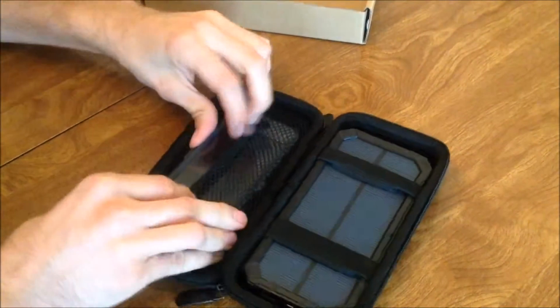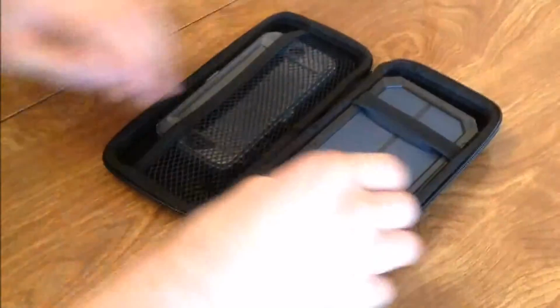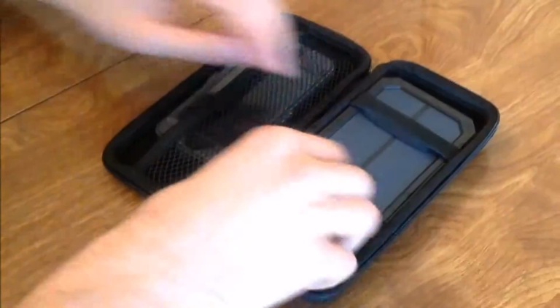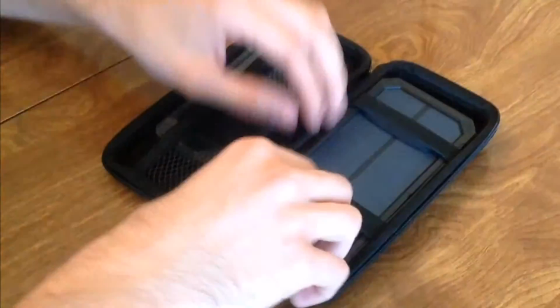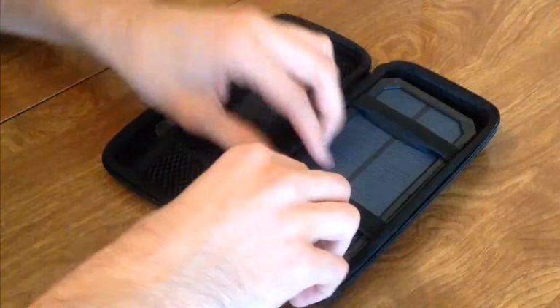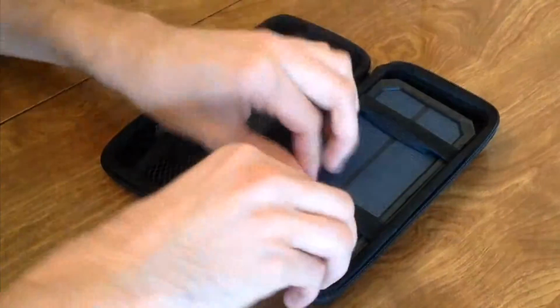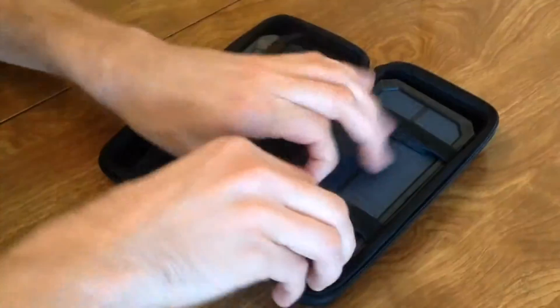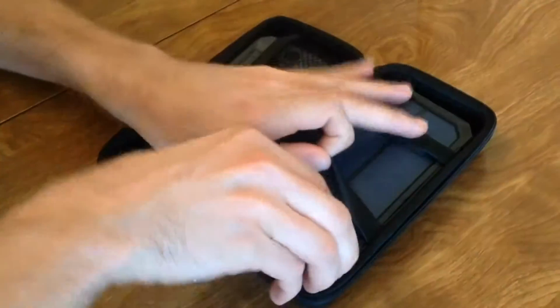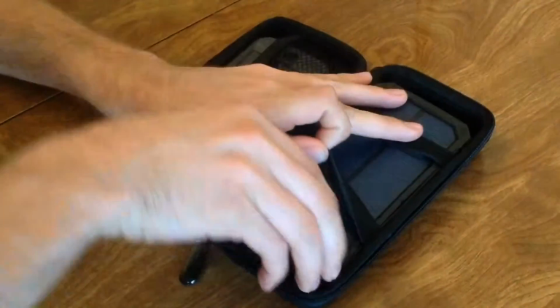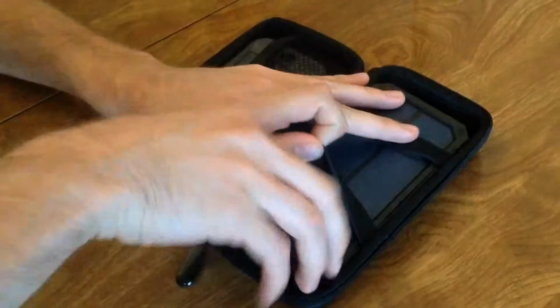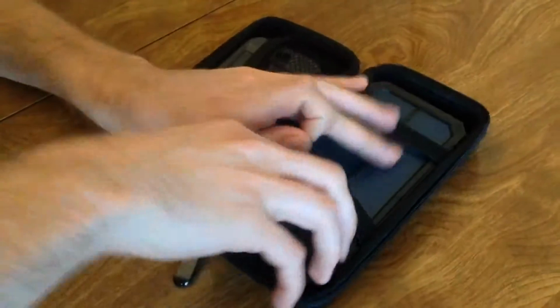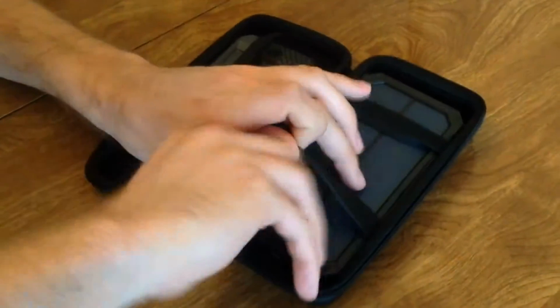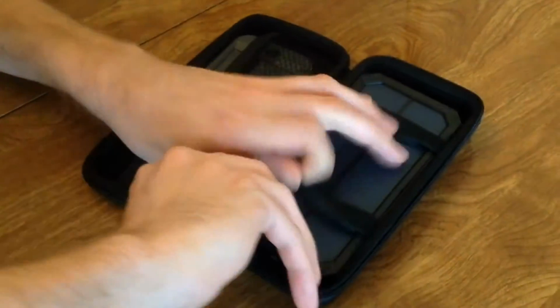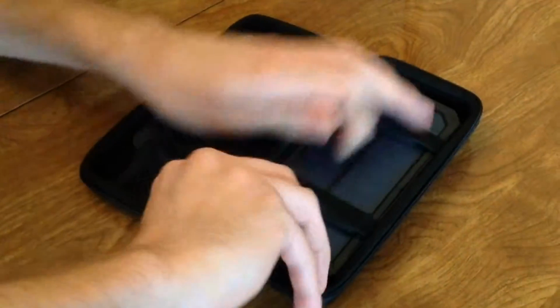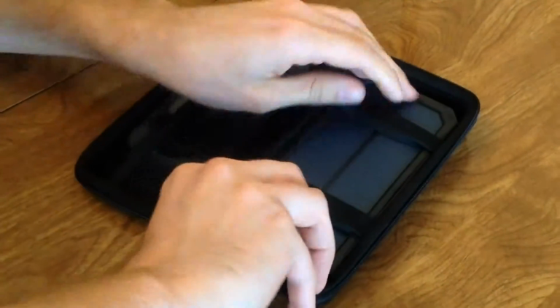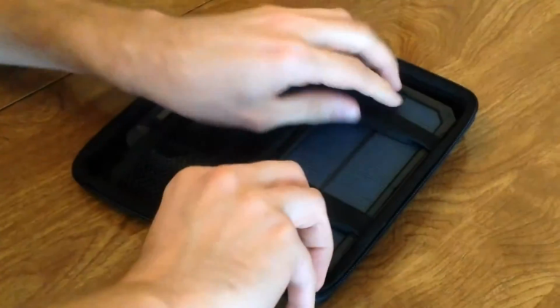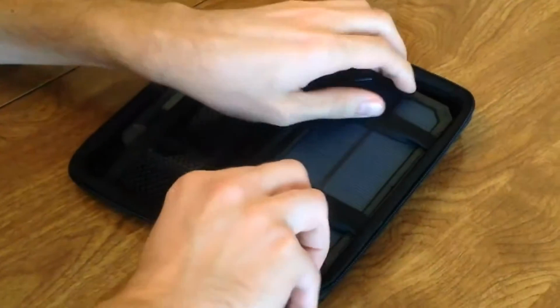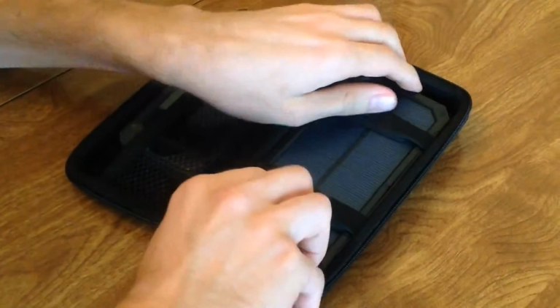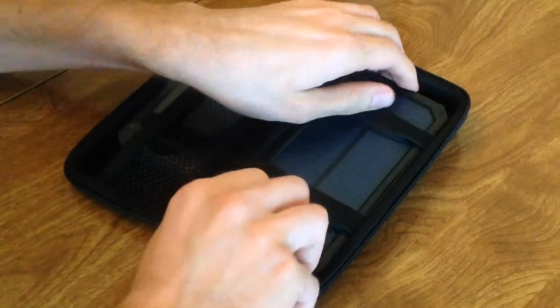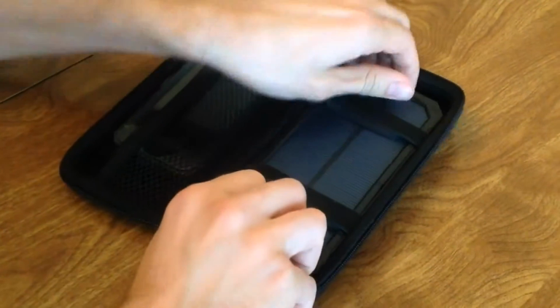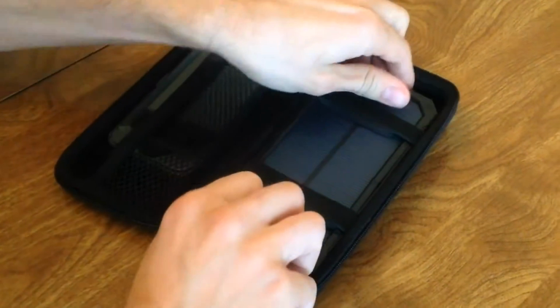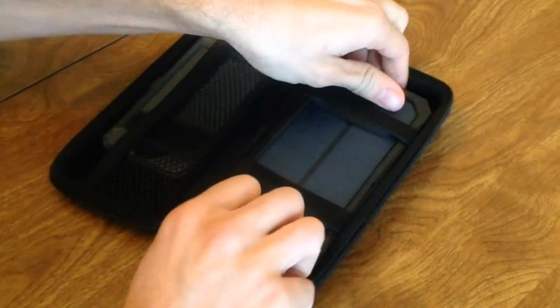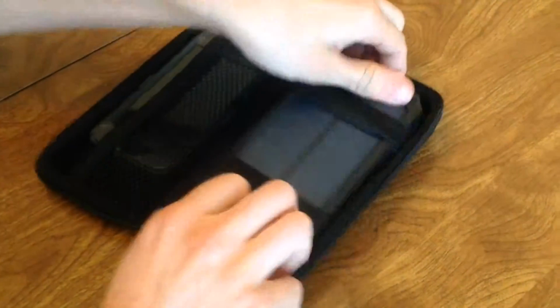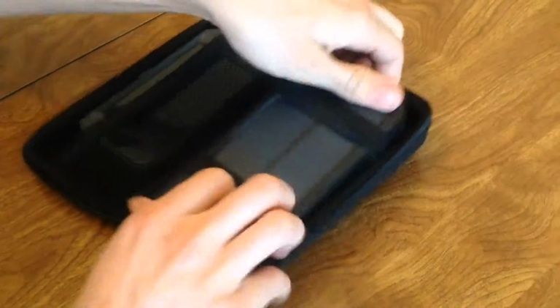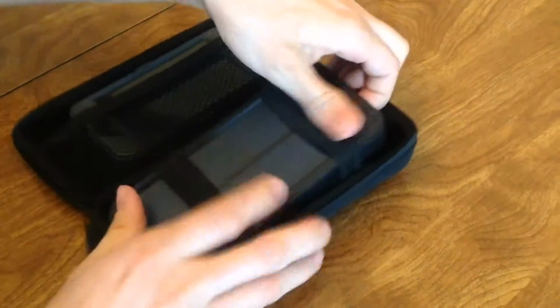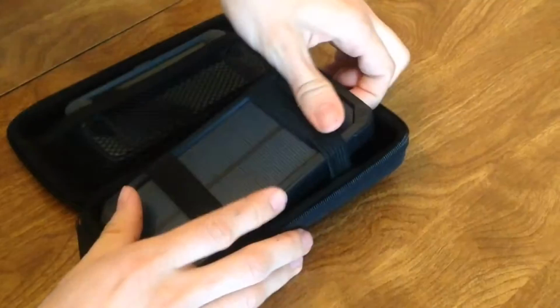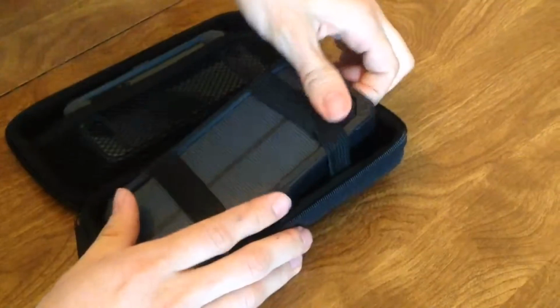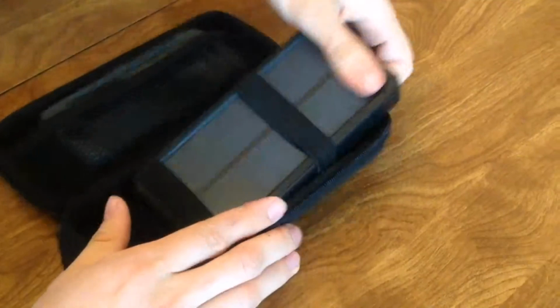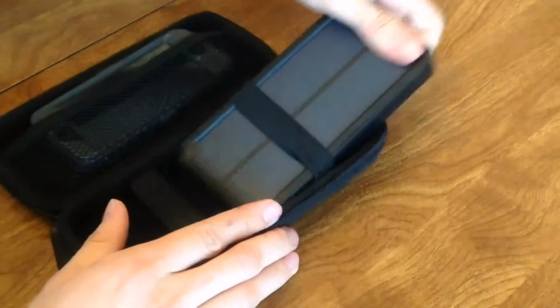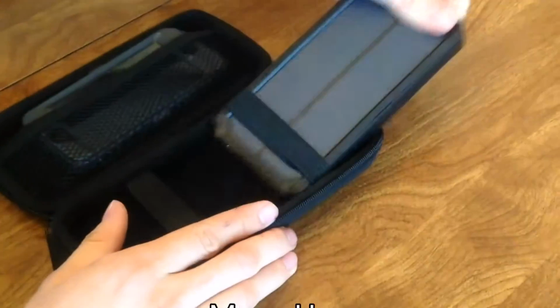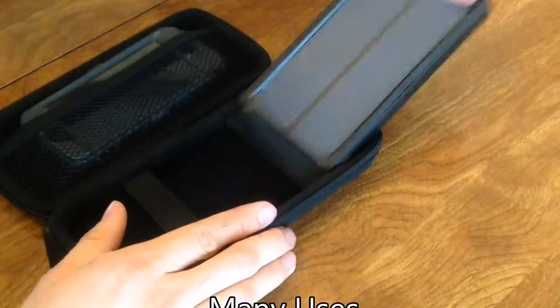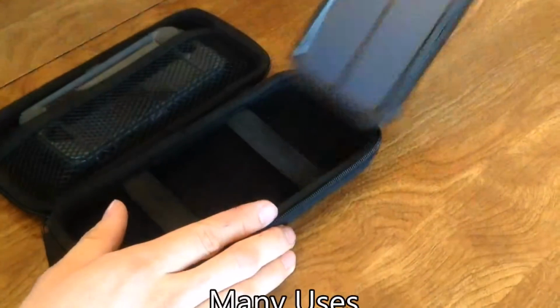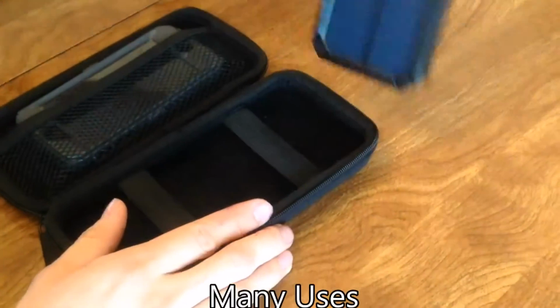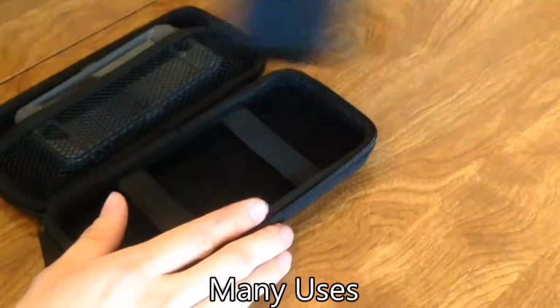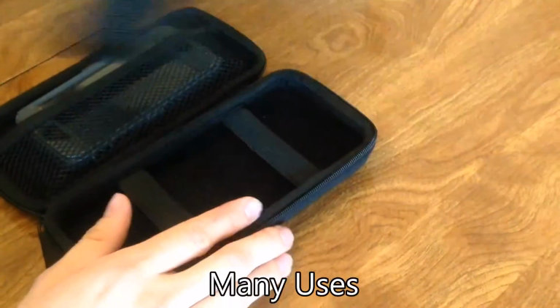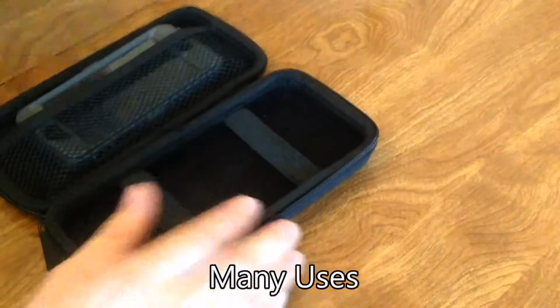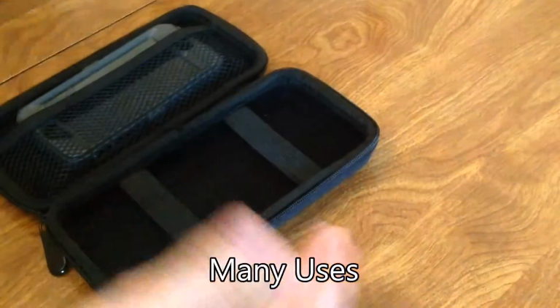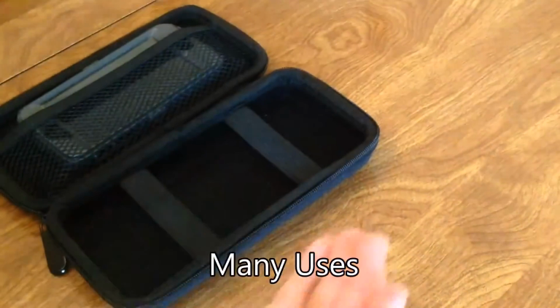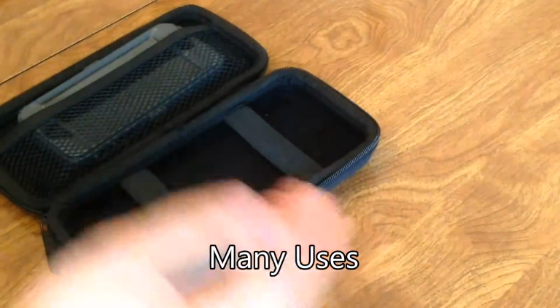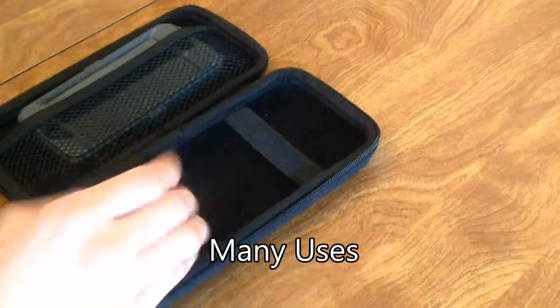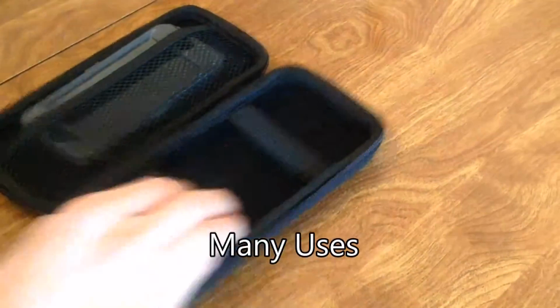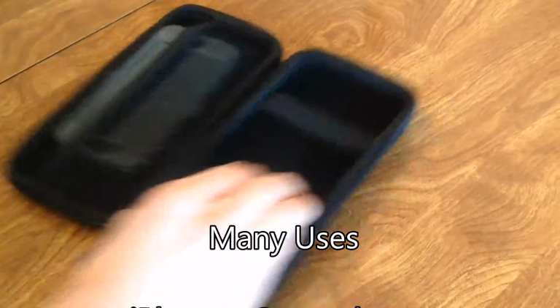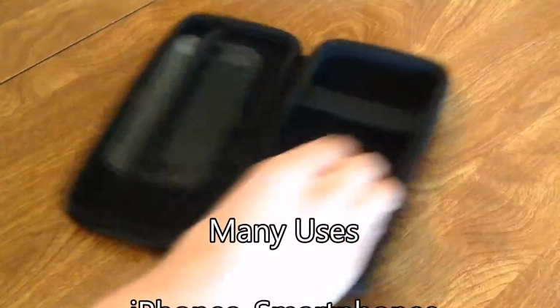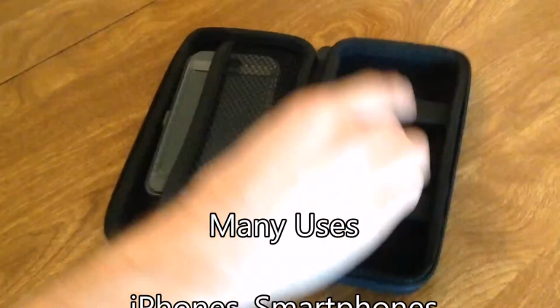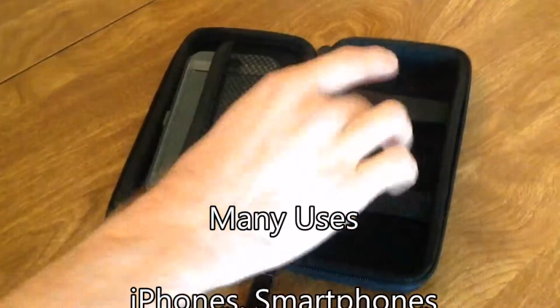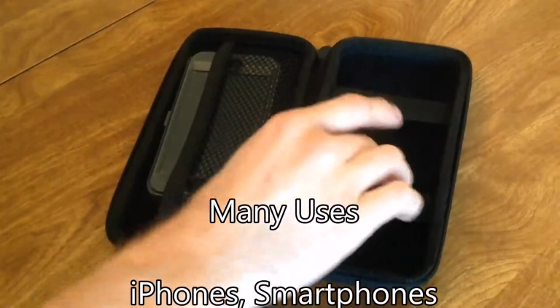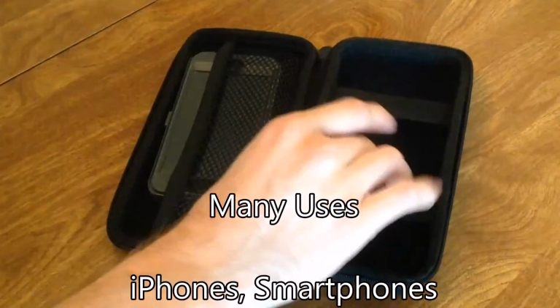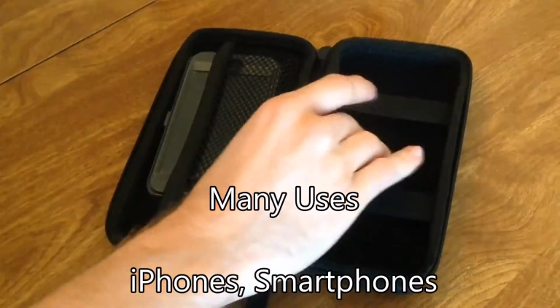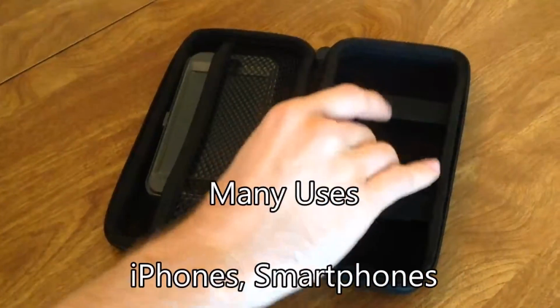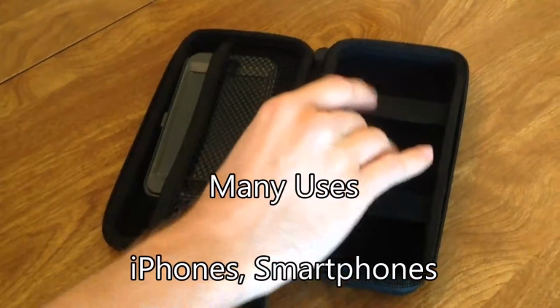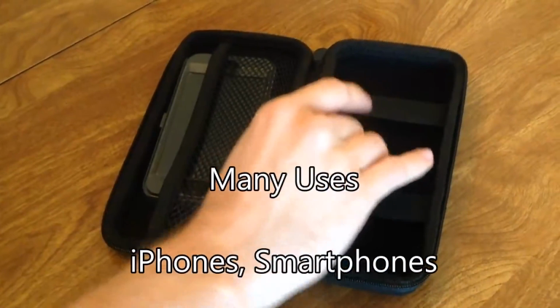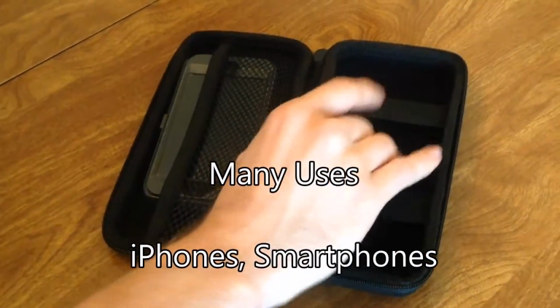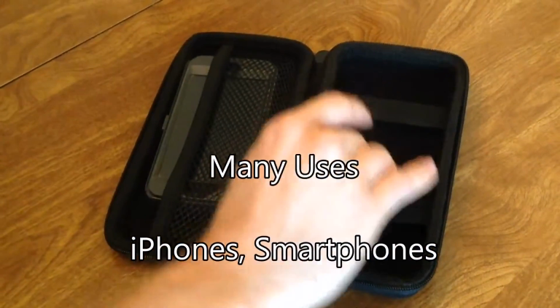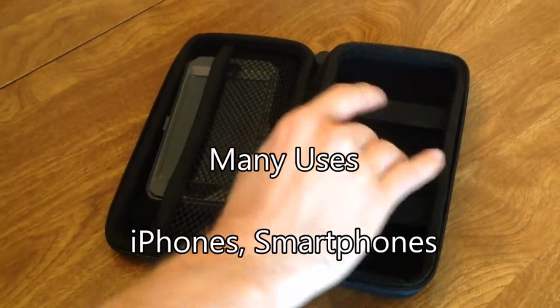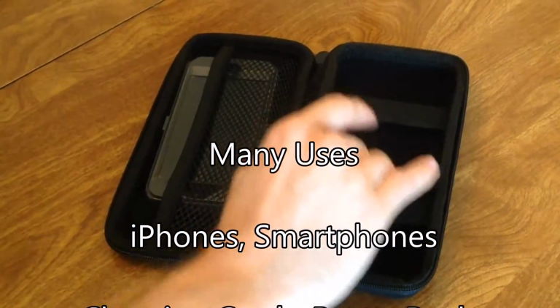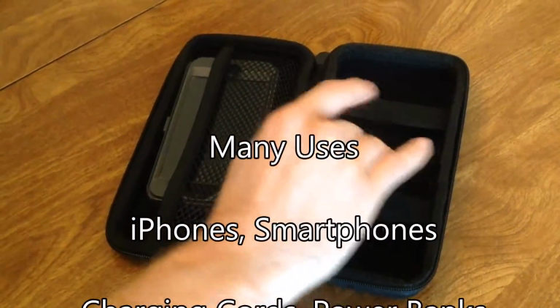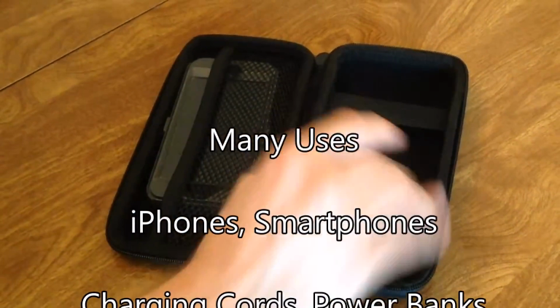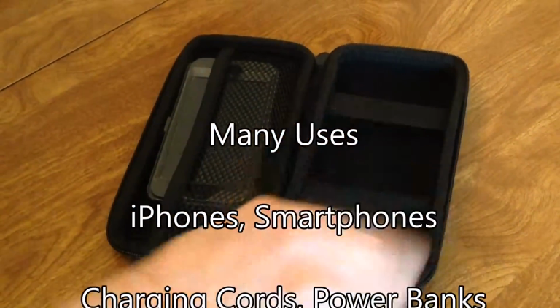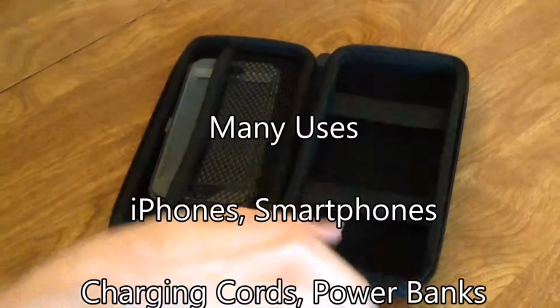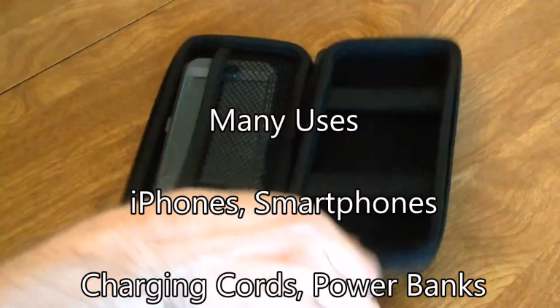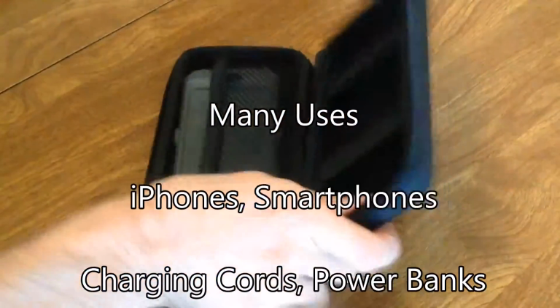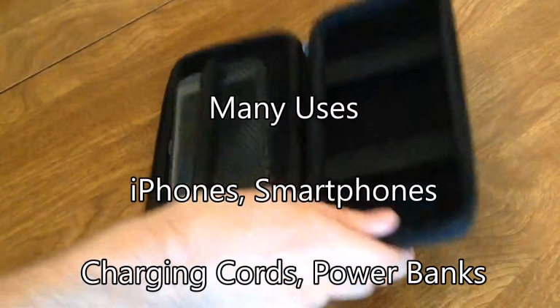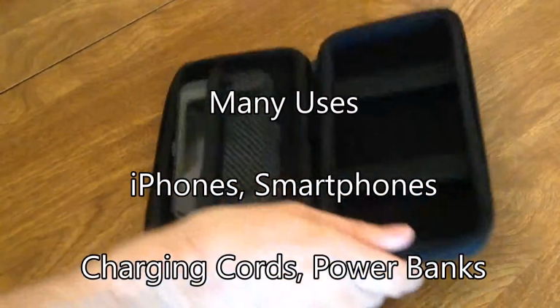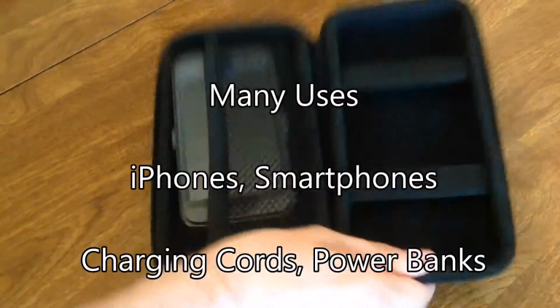There's a felt substance on the inside, so it won't scratch up your IDs, your vaping instruments, whatever else.